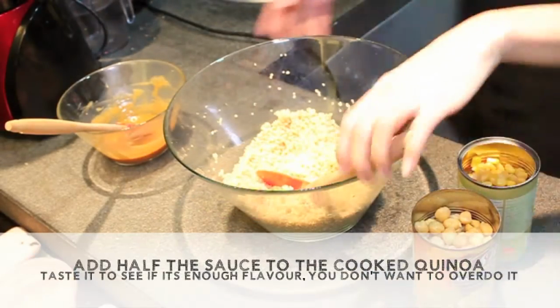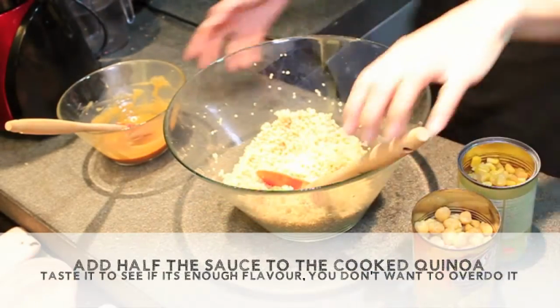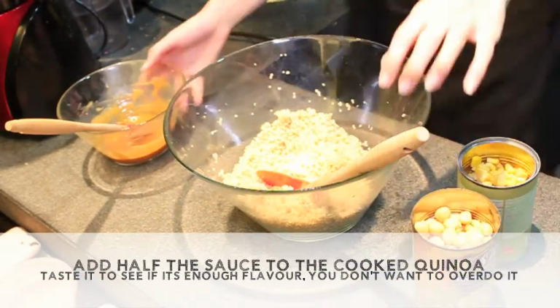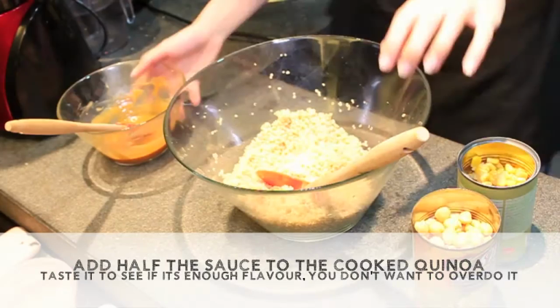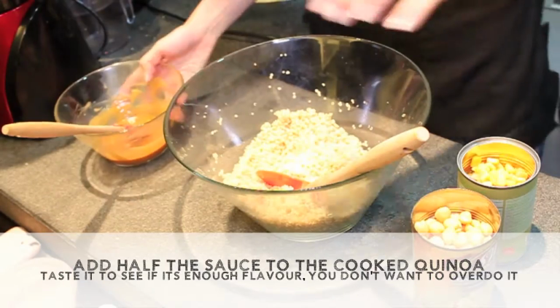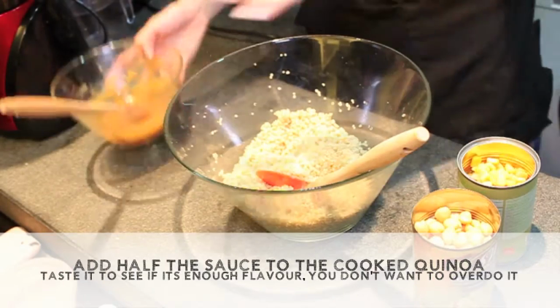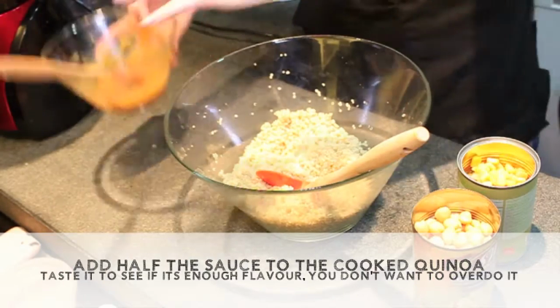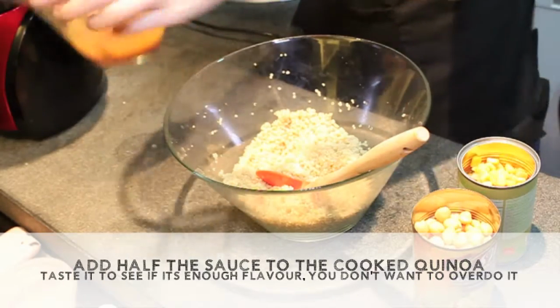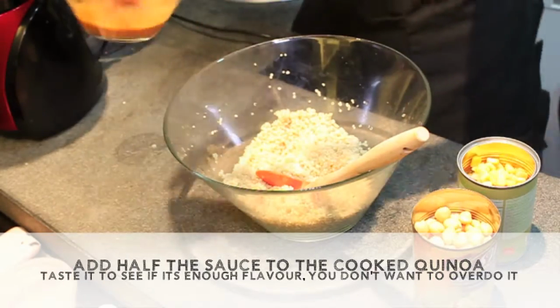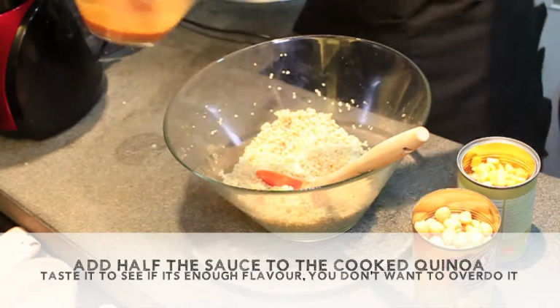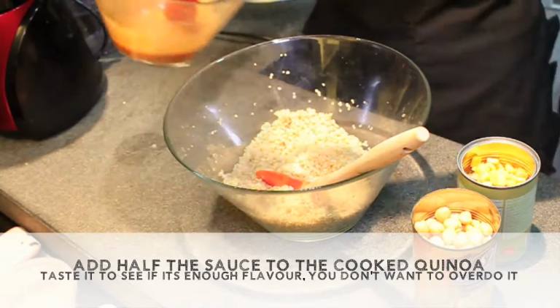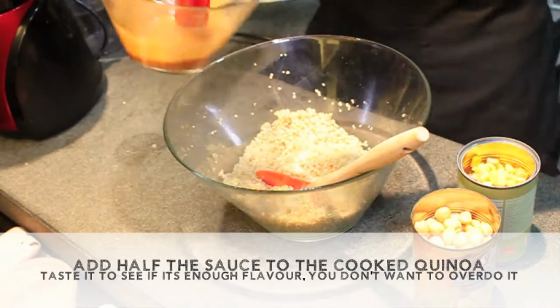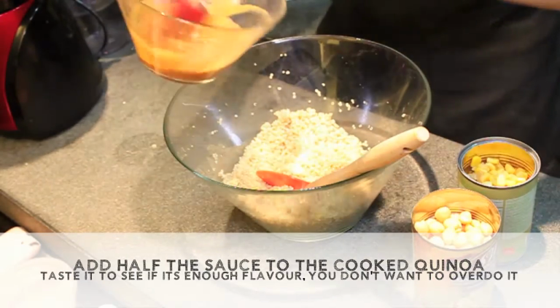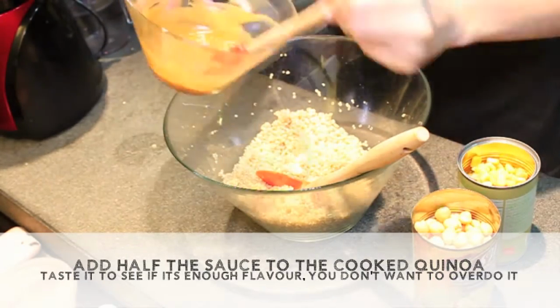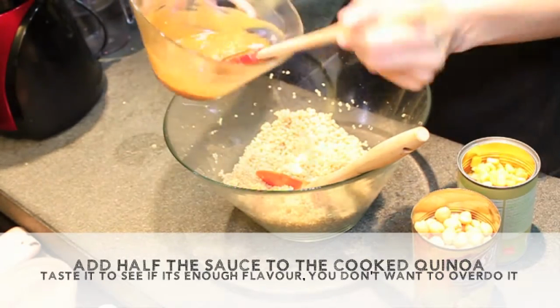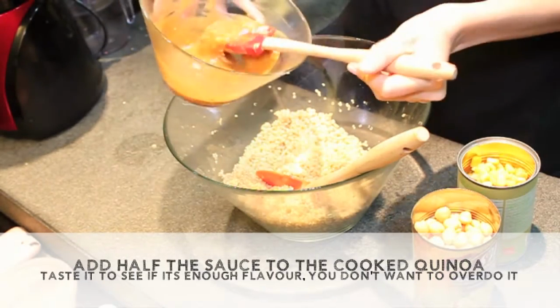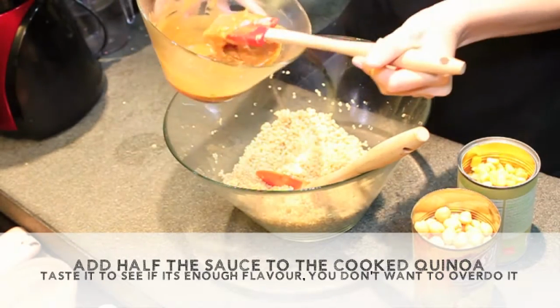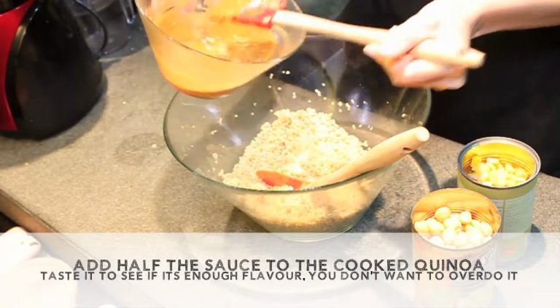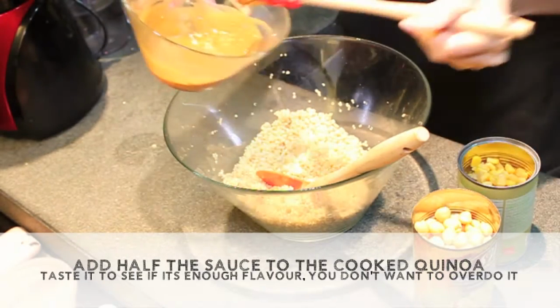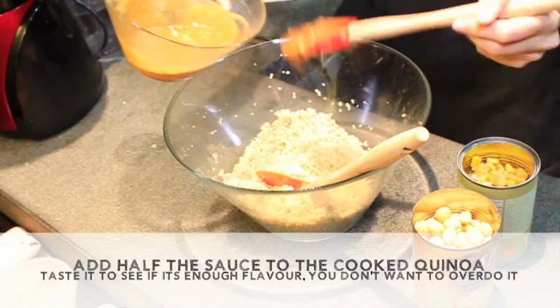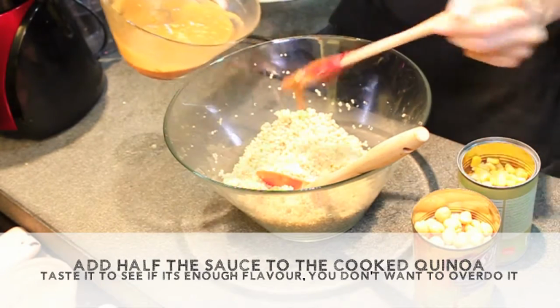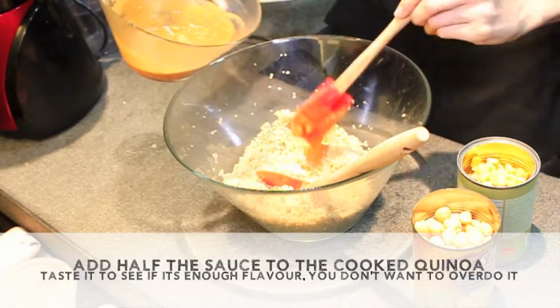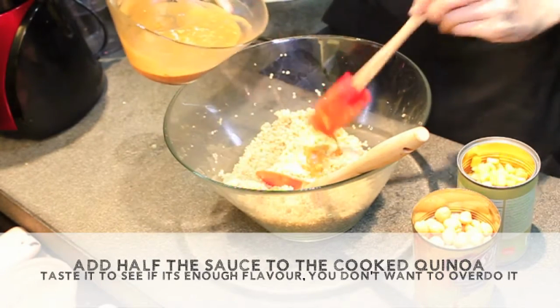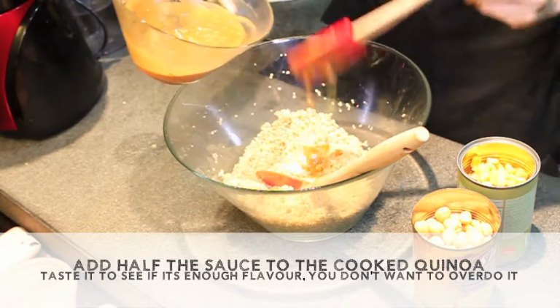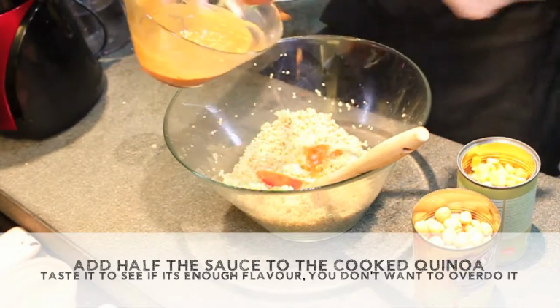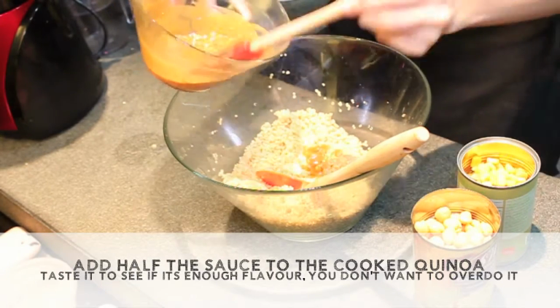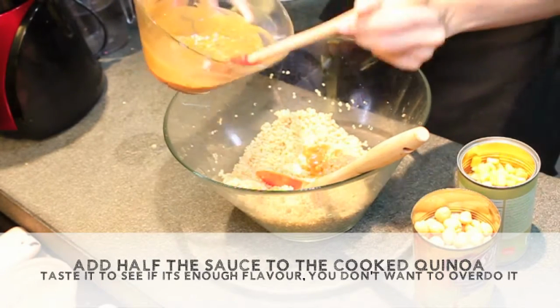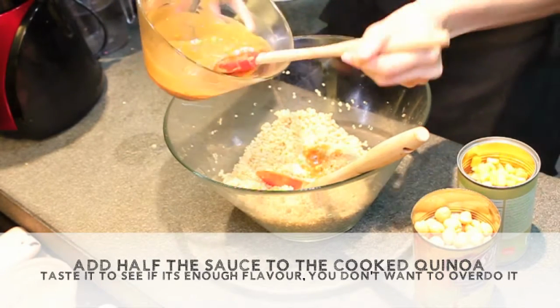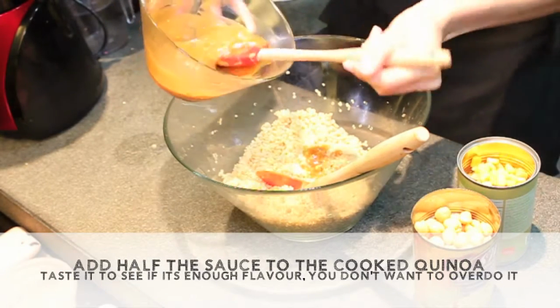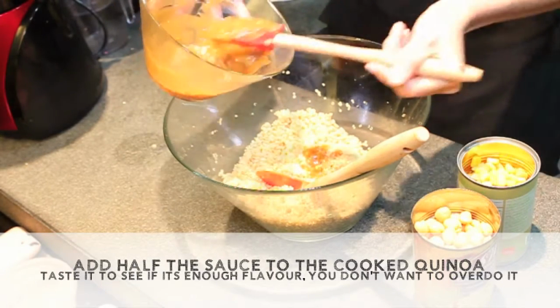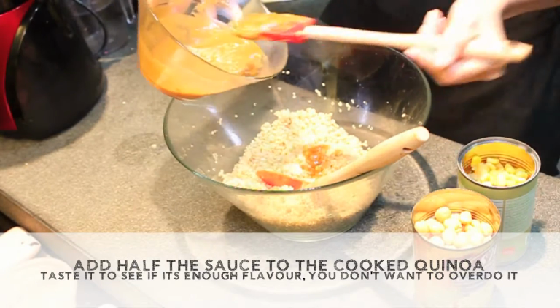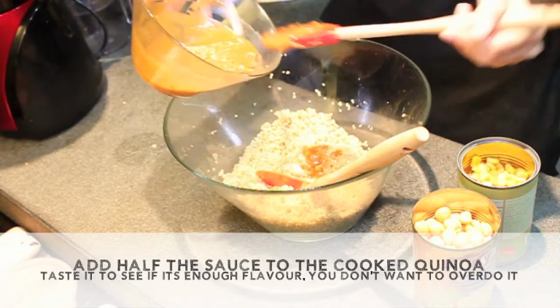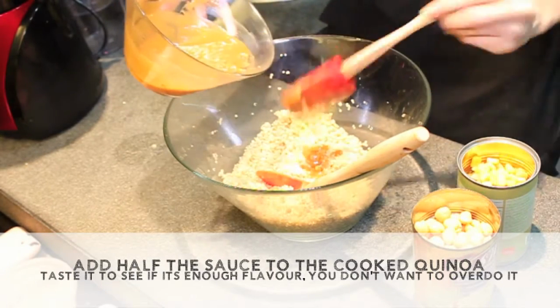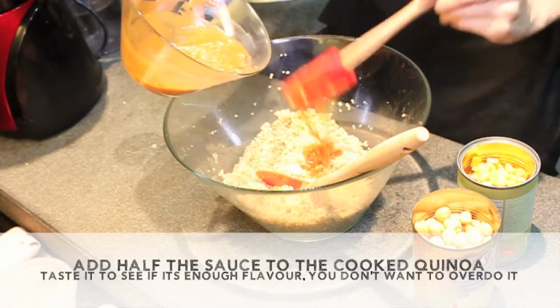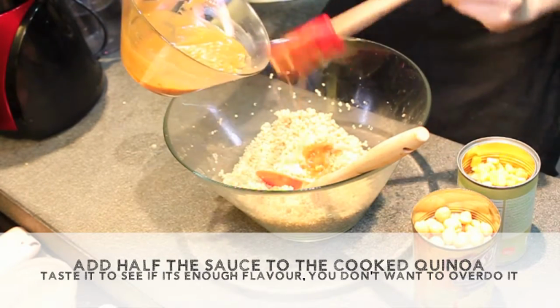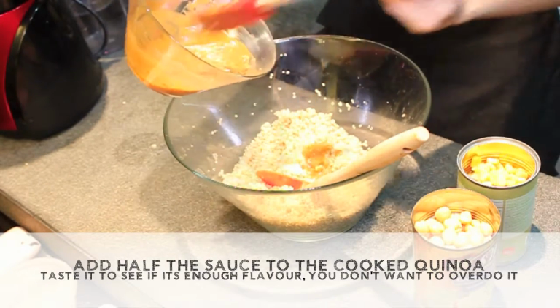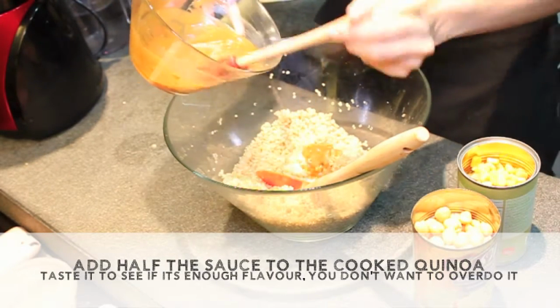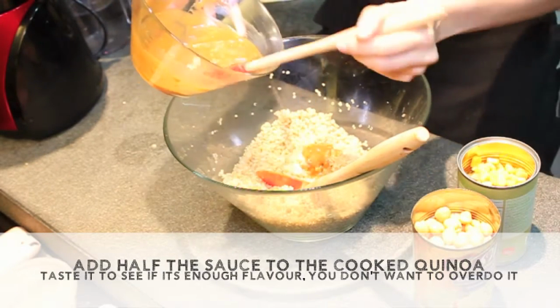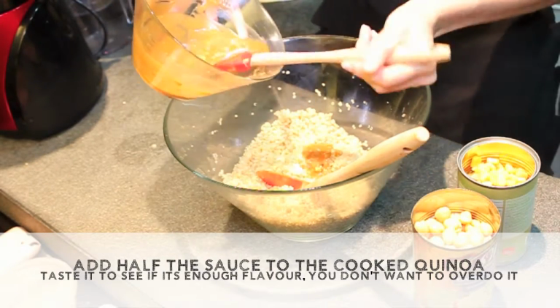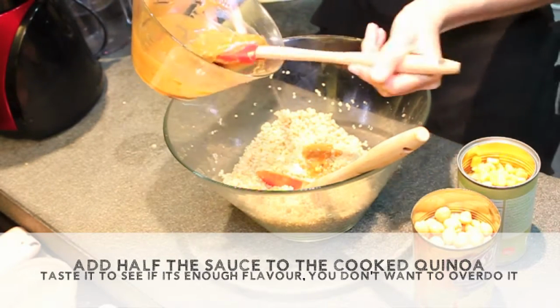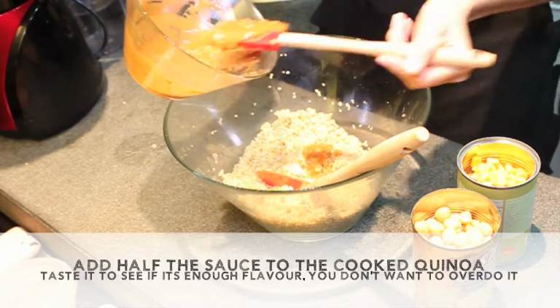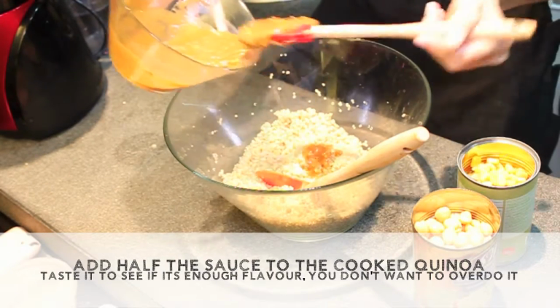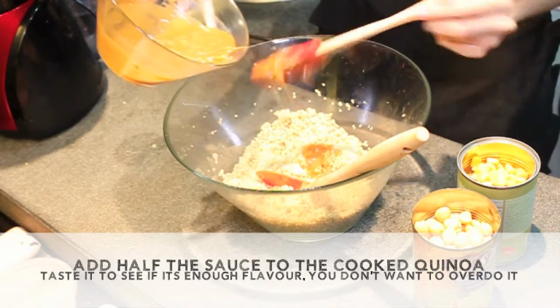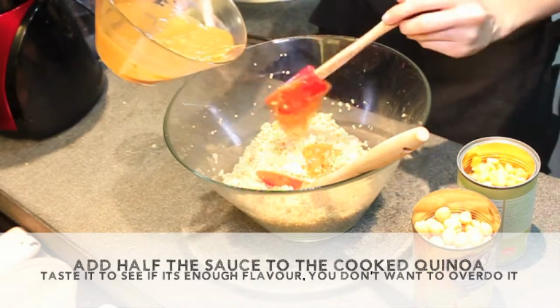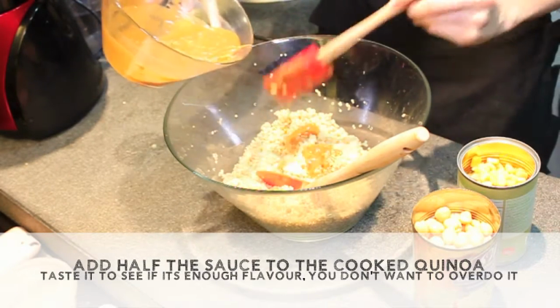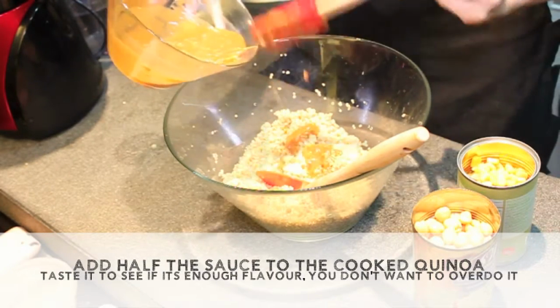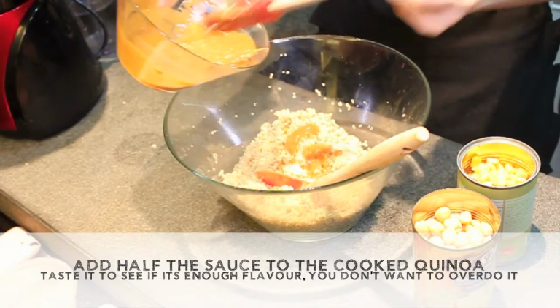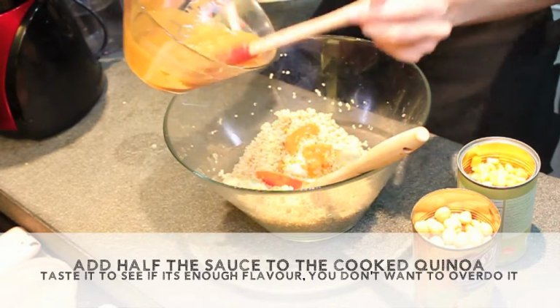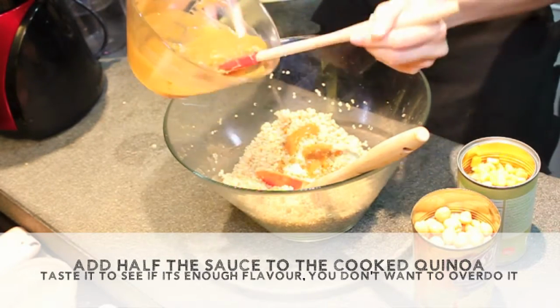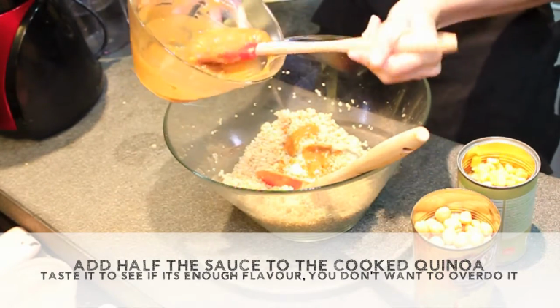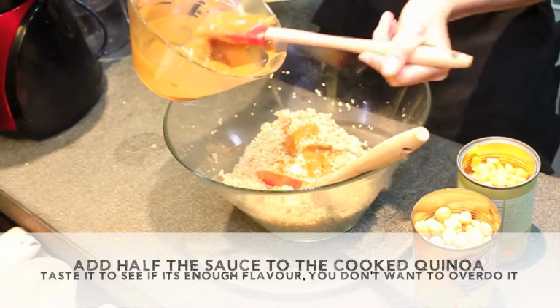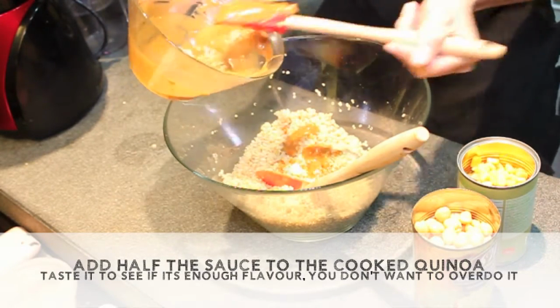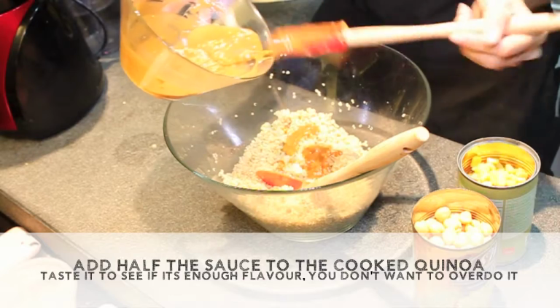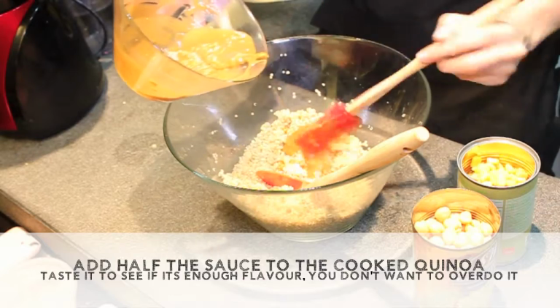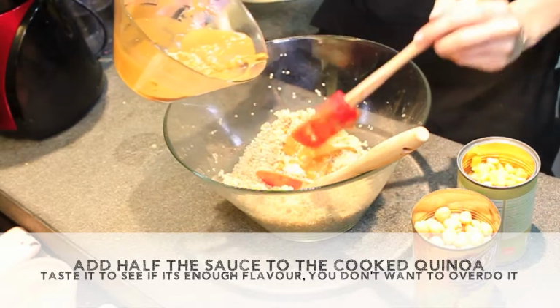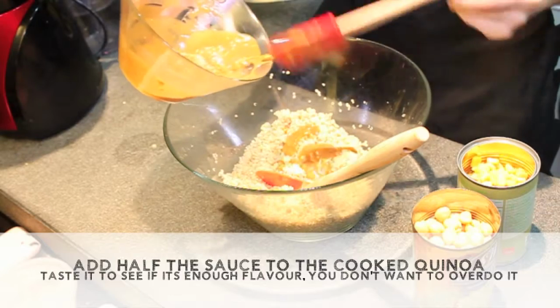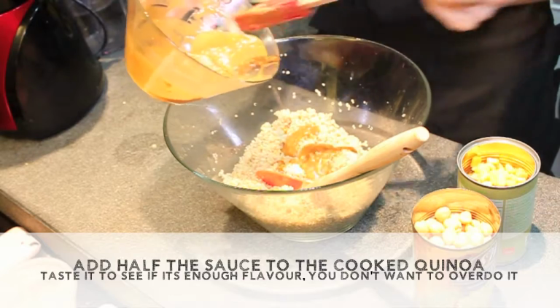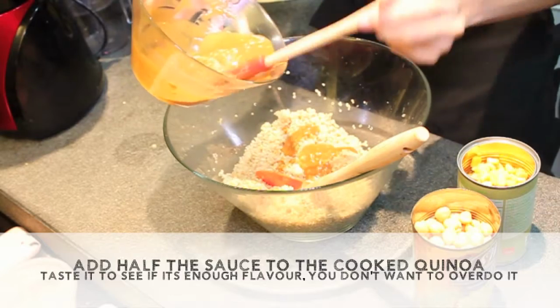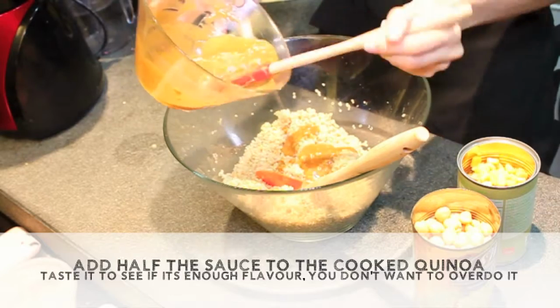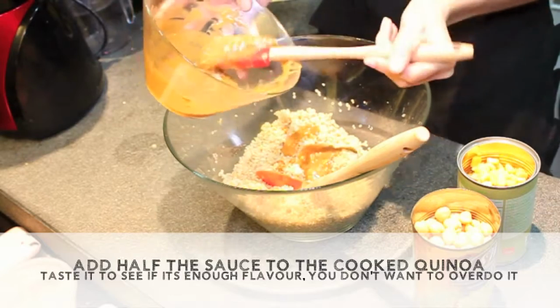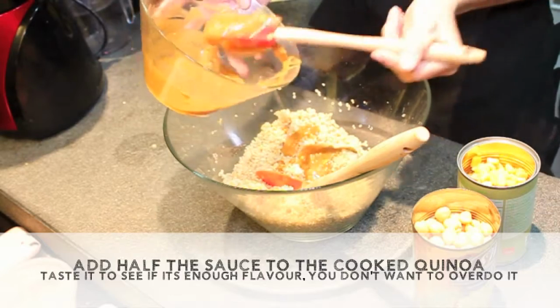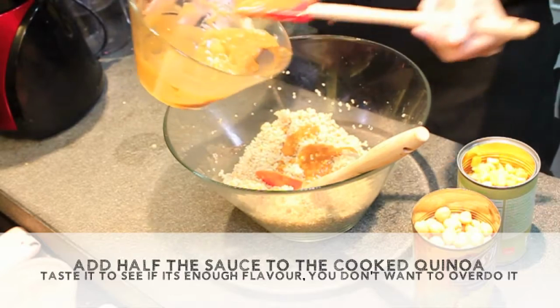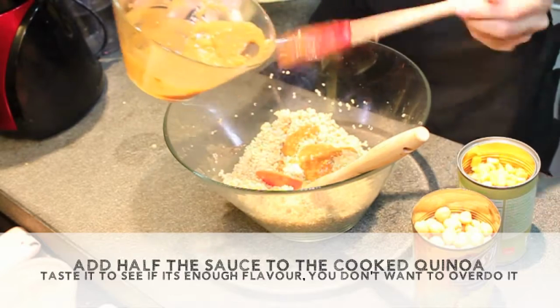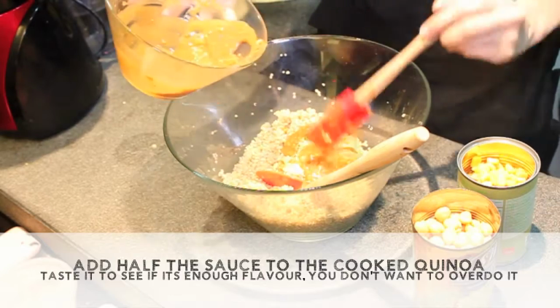Add half the sauce to the cooked quinoa. Taste it to see if there's enough flavour — you don't want to overdo it.